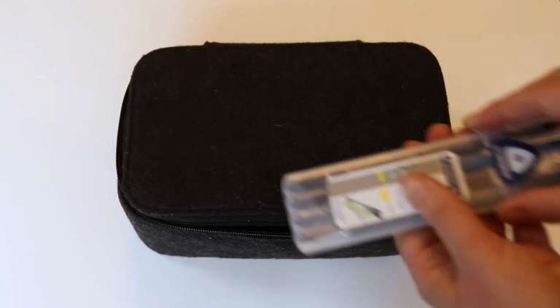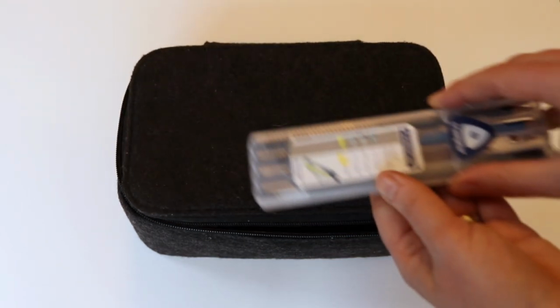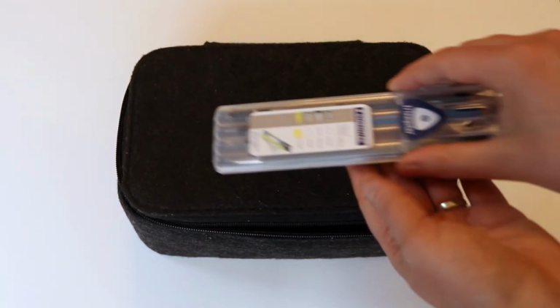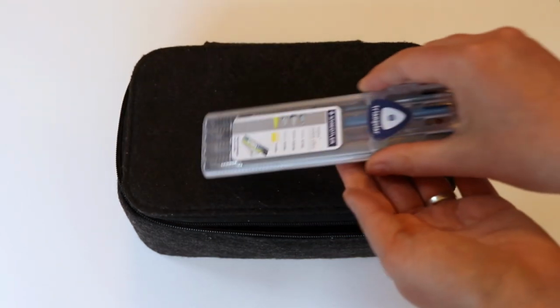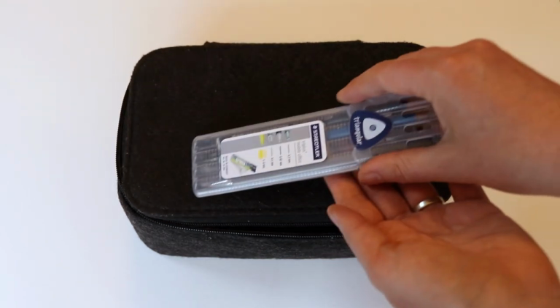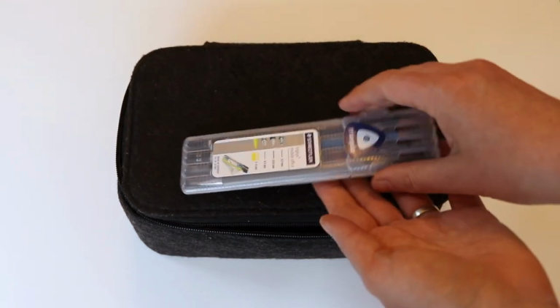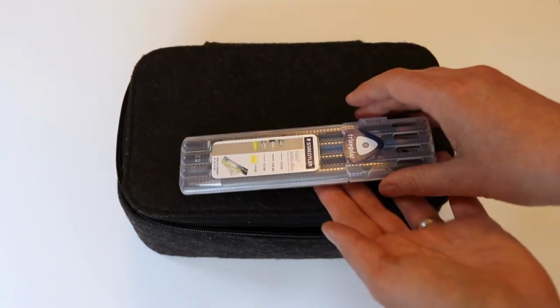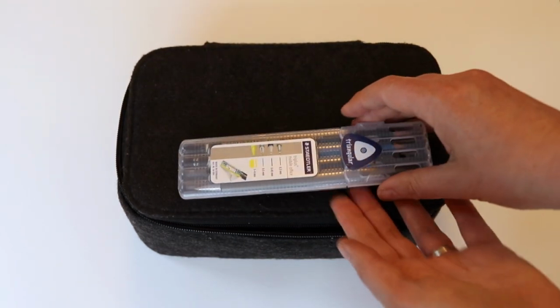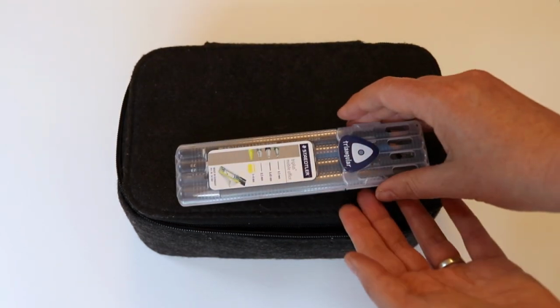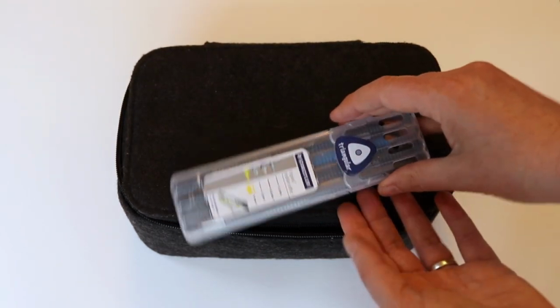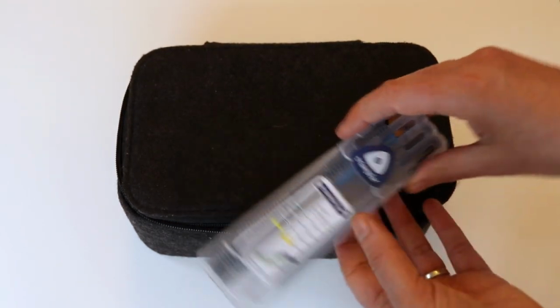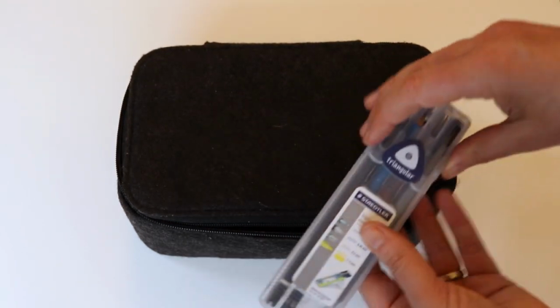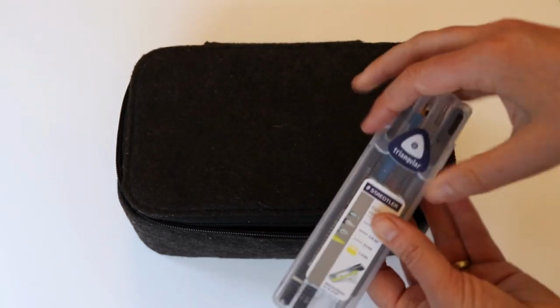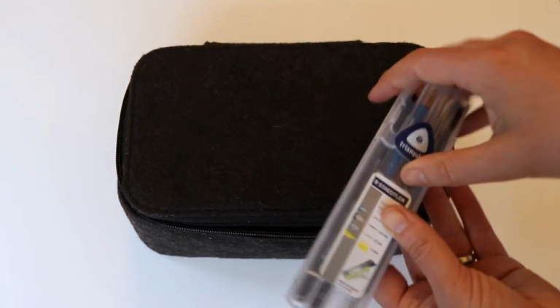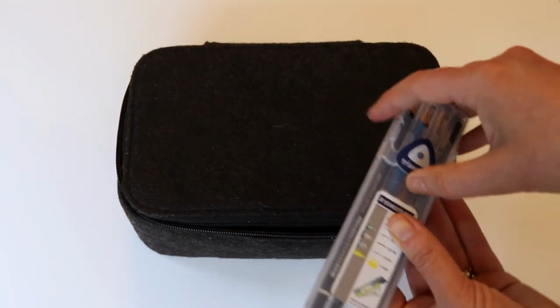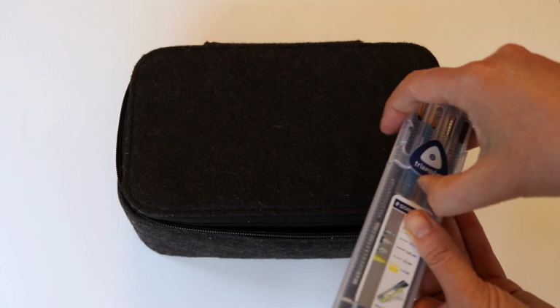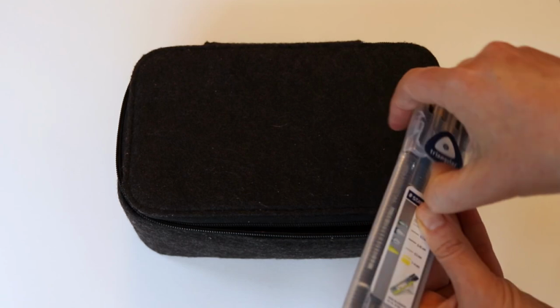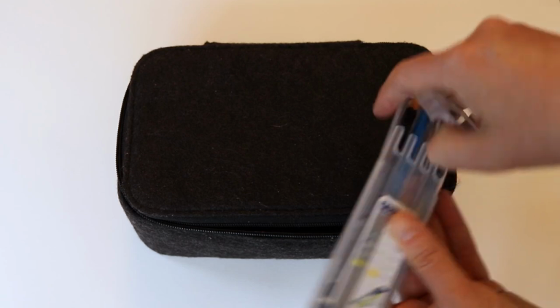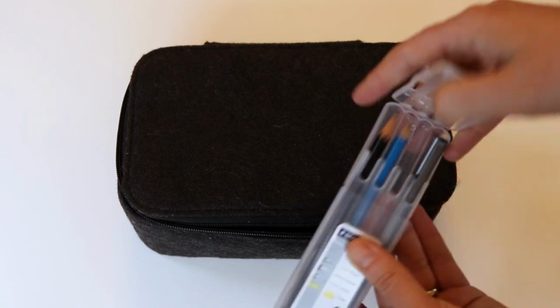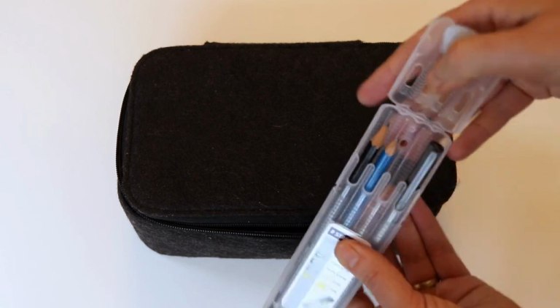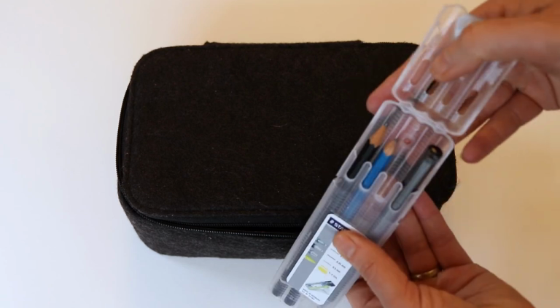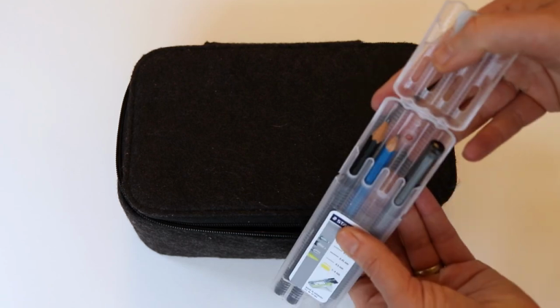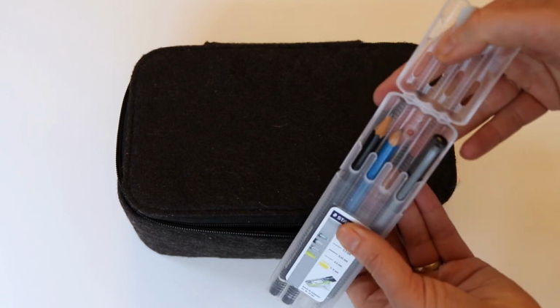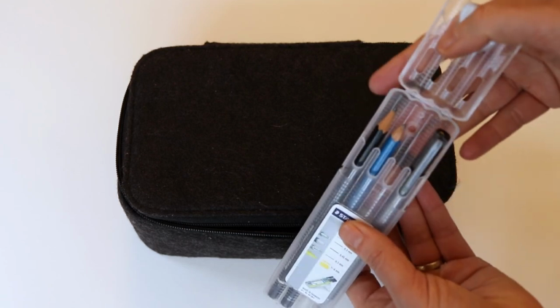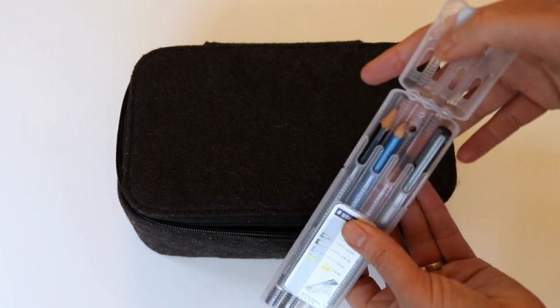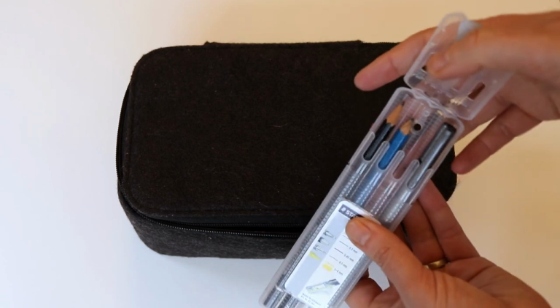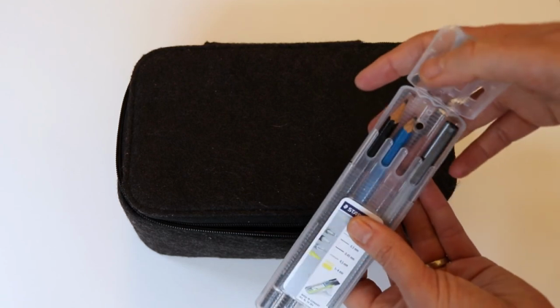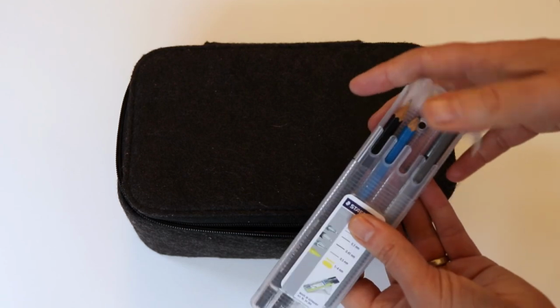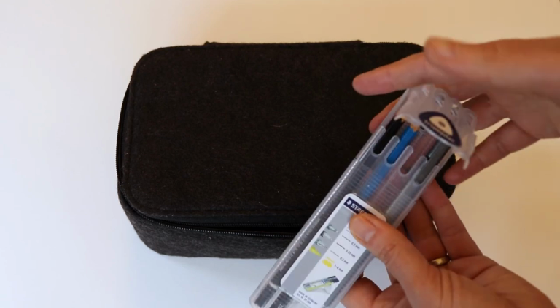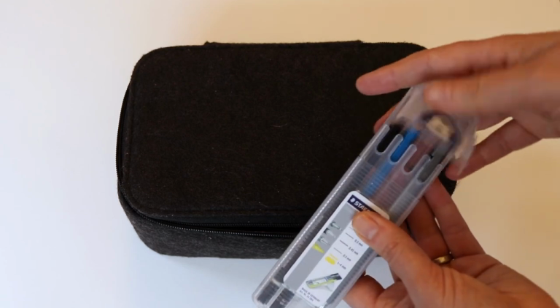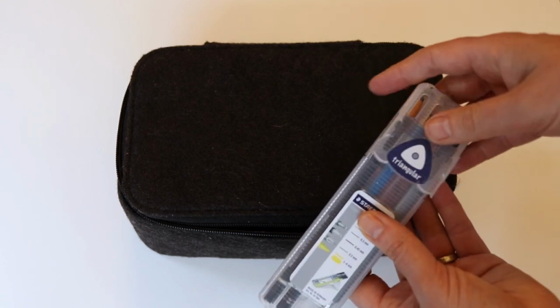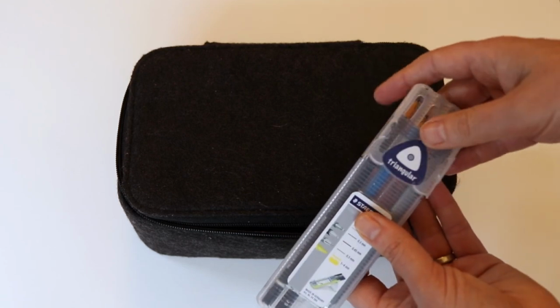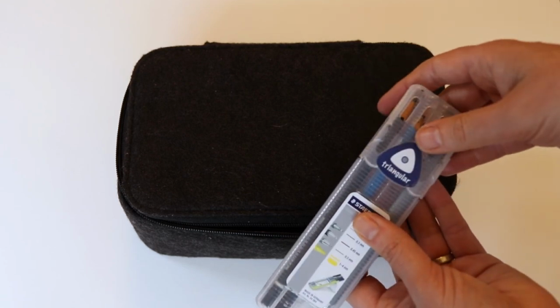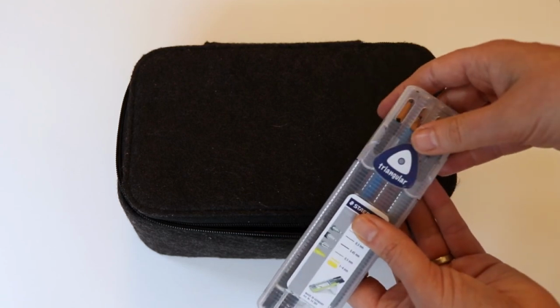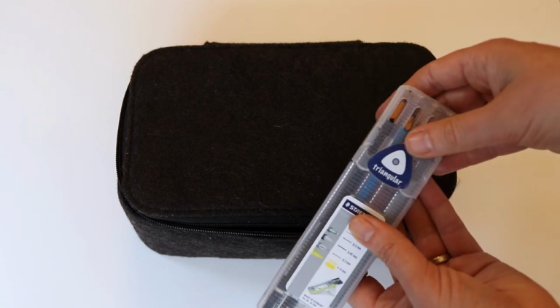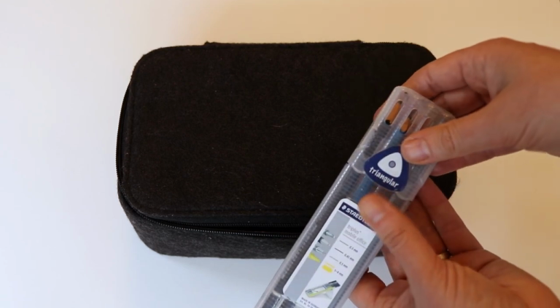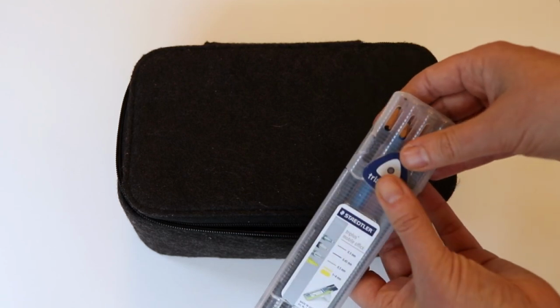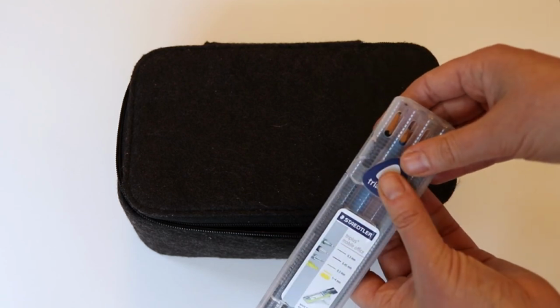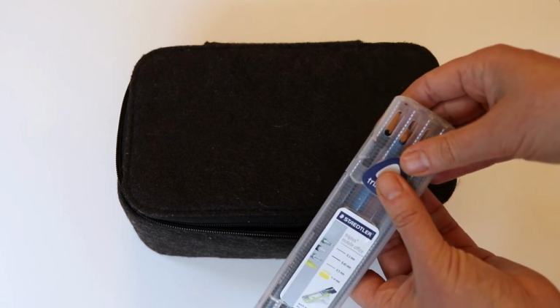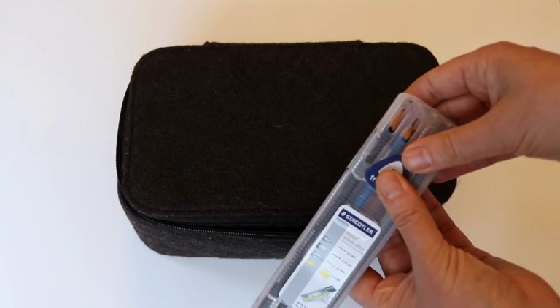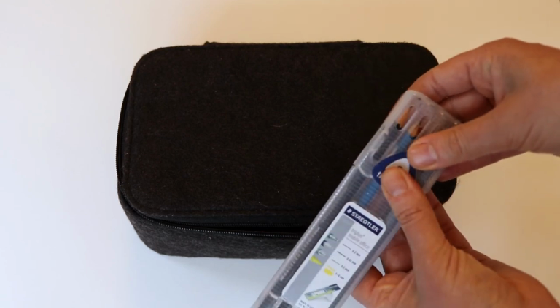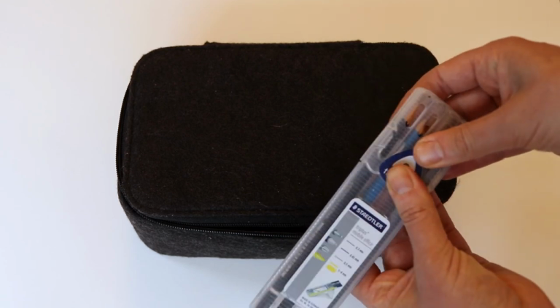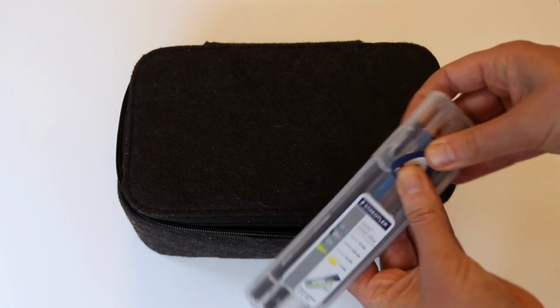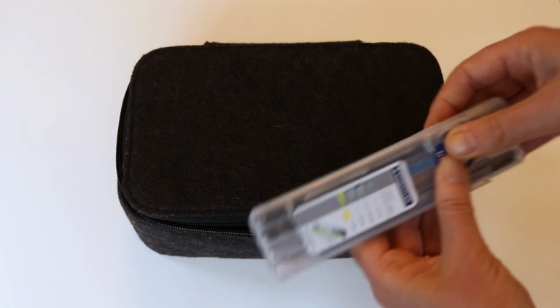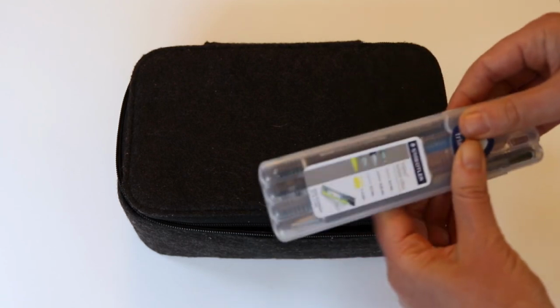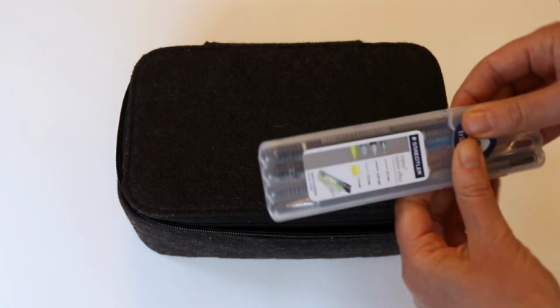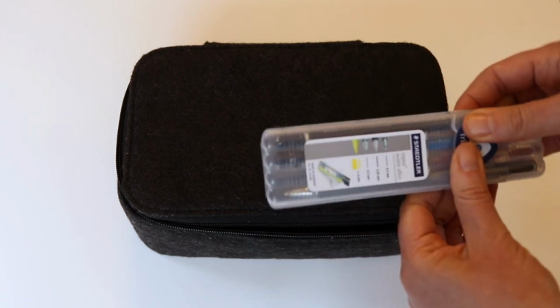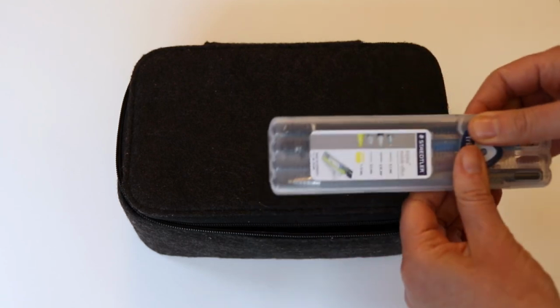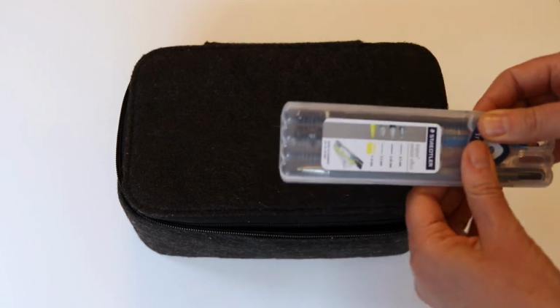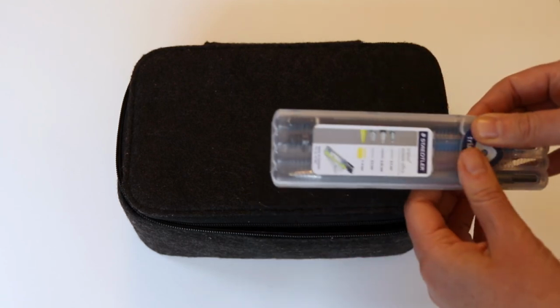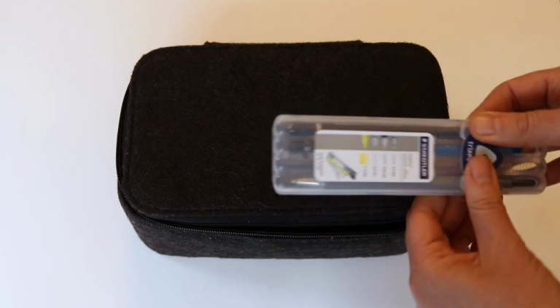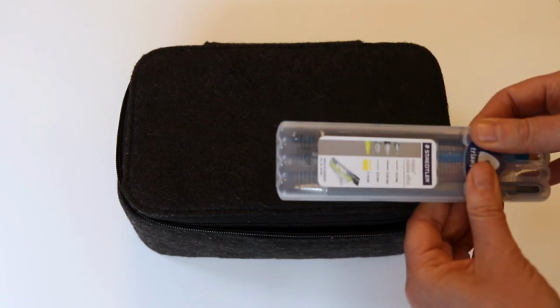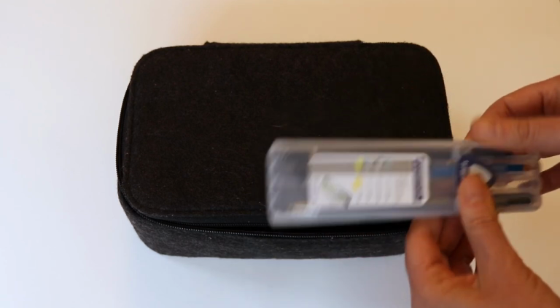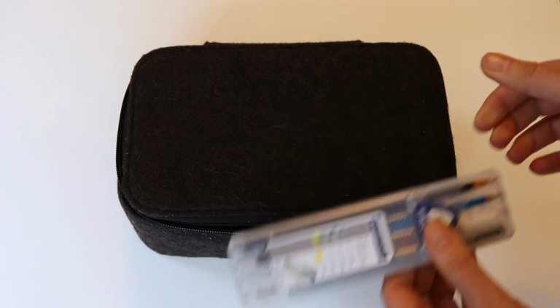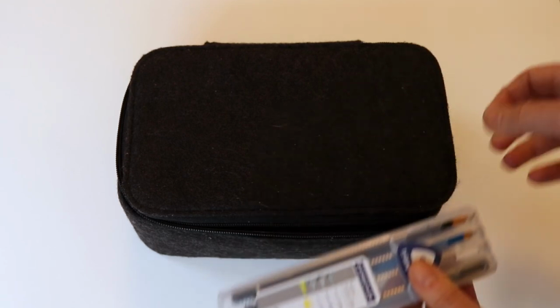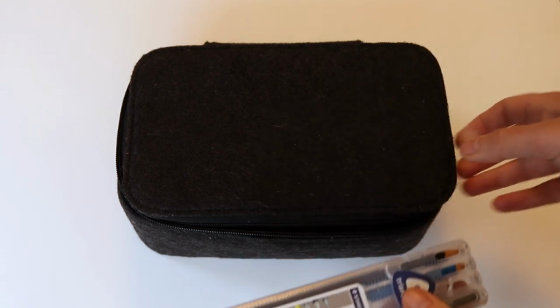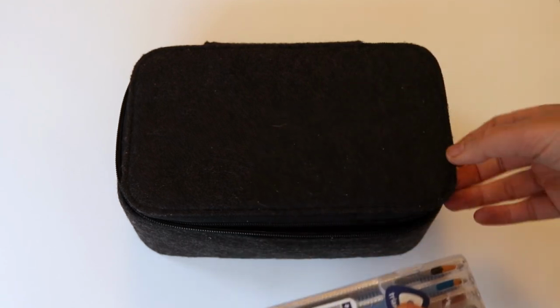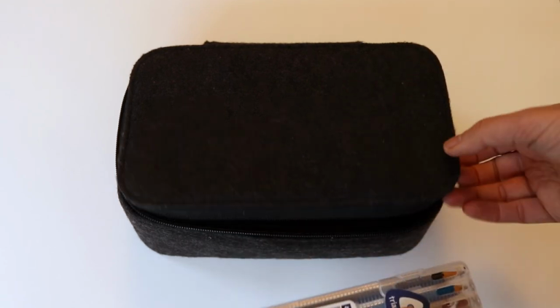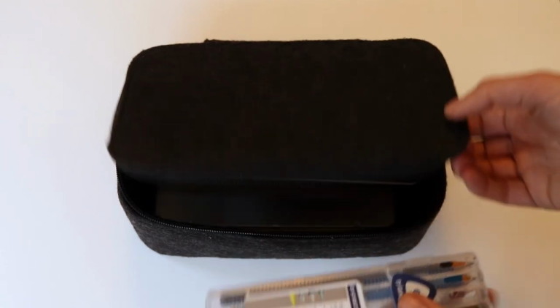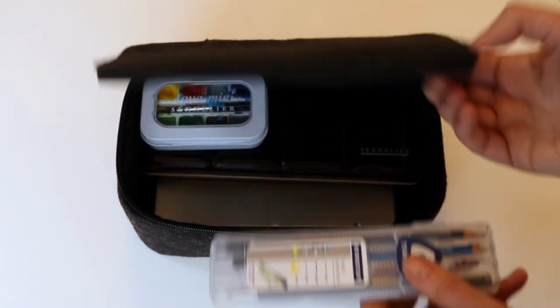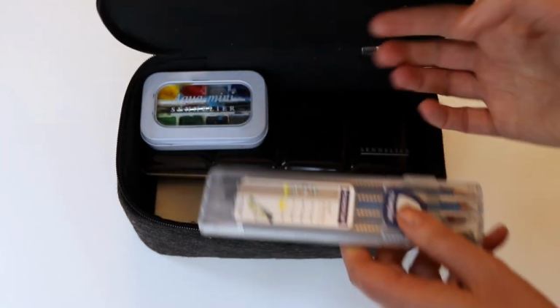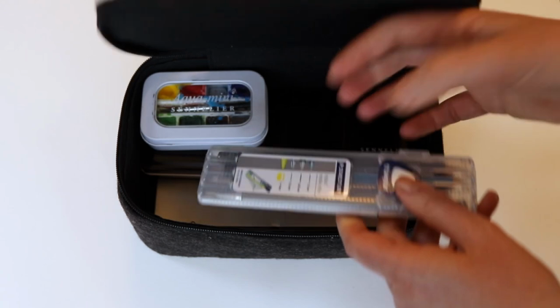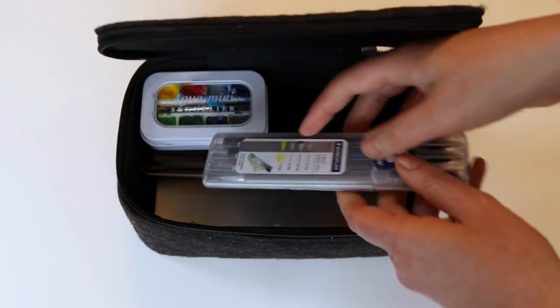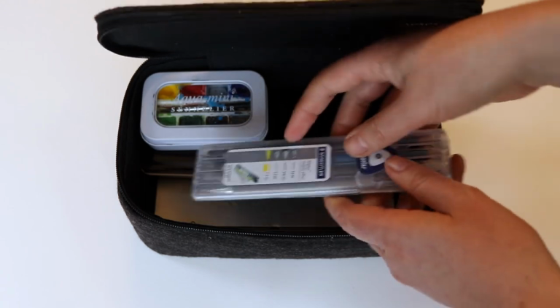I also have this little case for pens and pencils, and I'll replace the pens in it when I visit the Sennelier shop in Paris during my nine-hour layover wait.